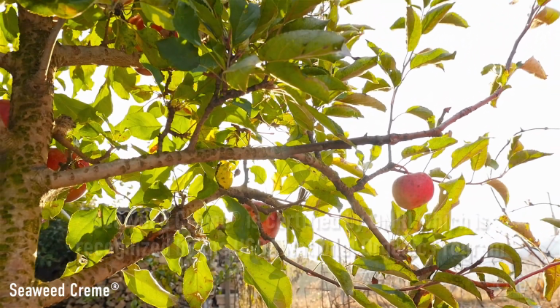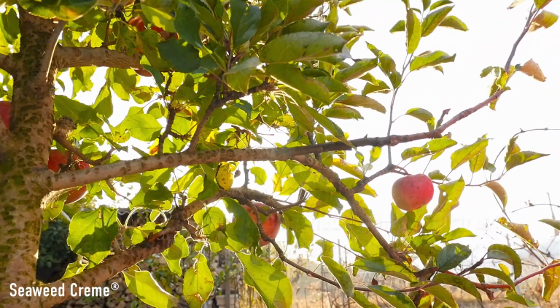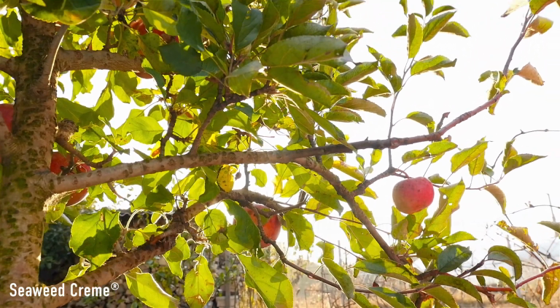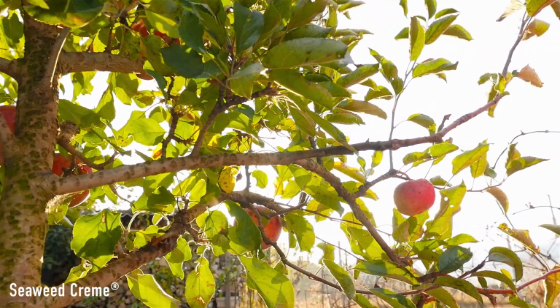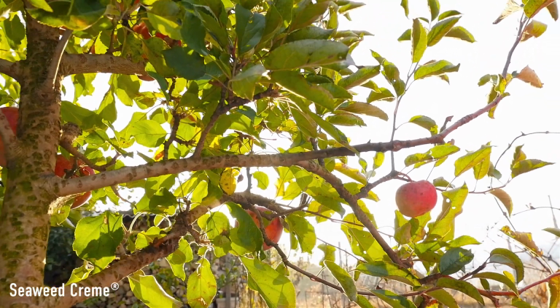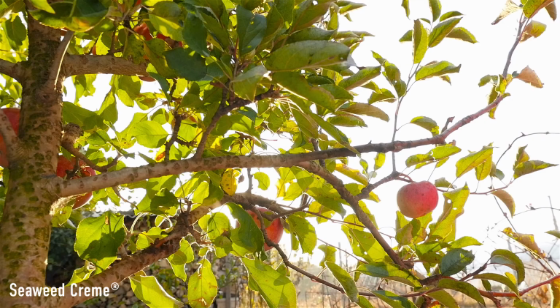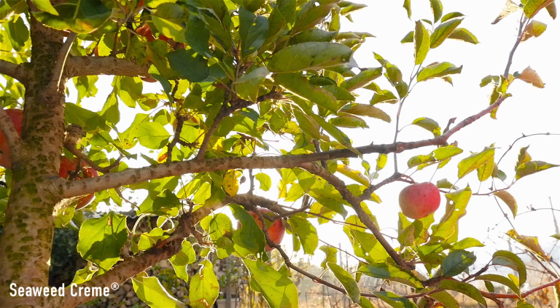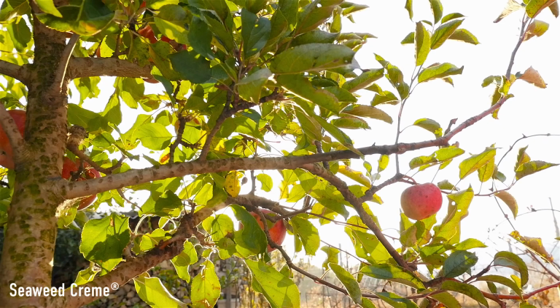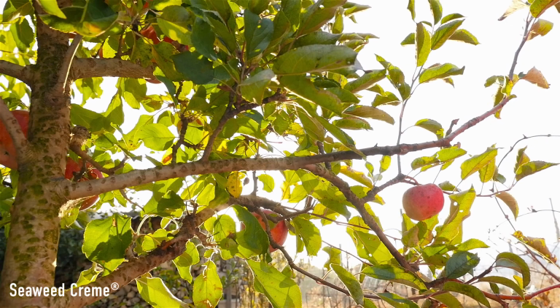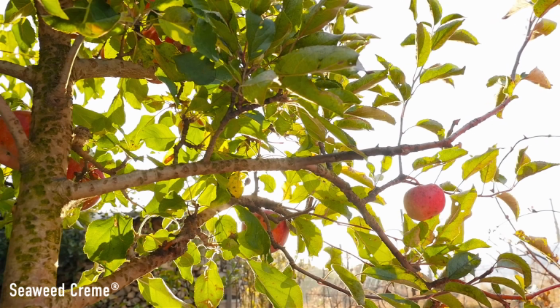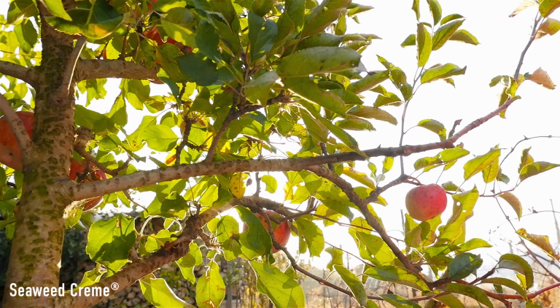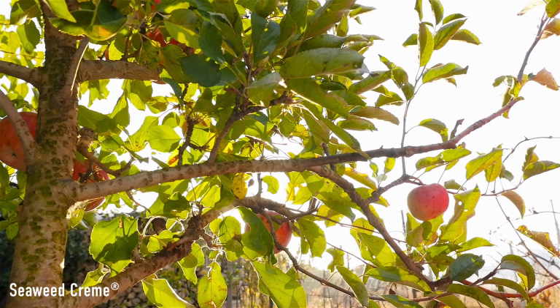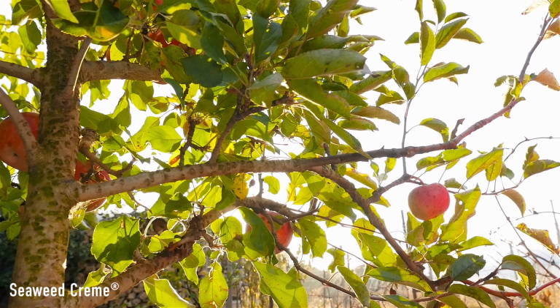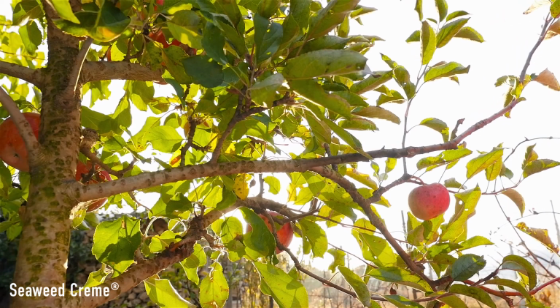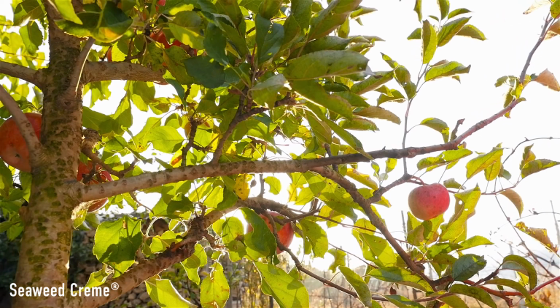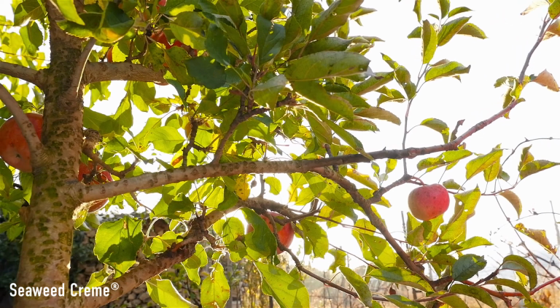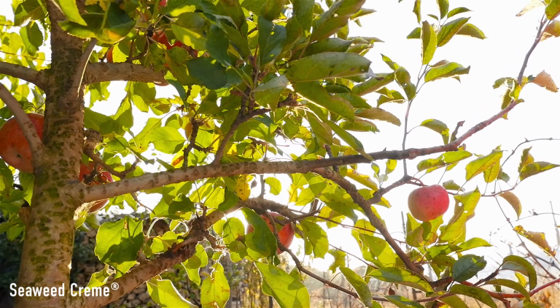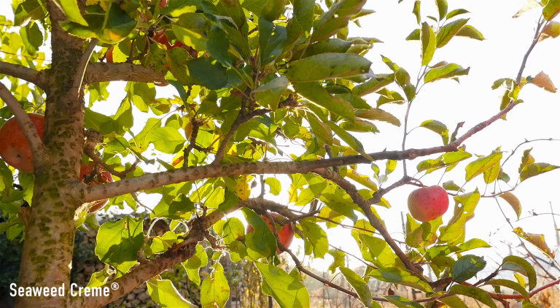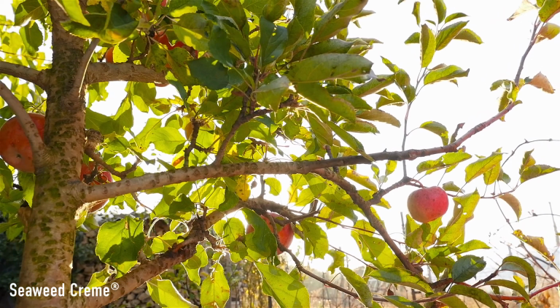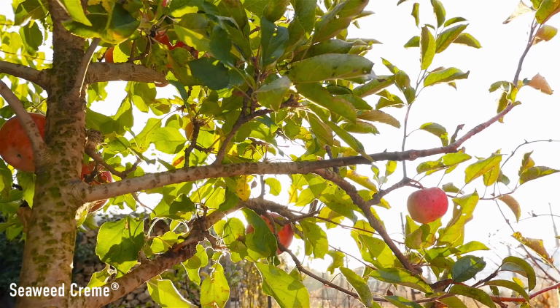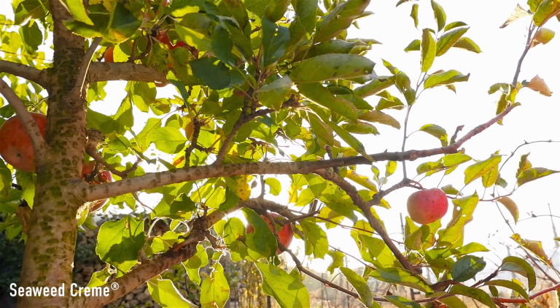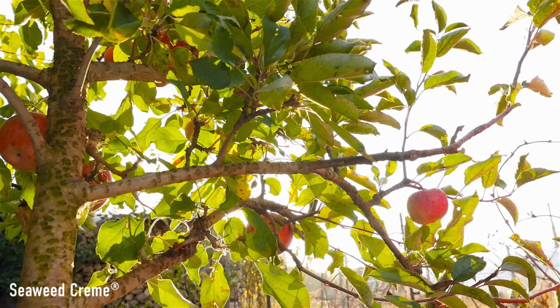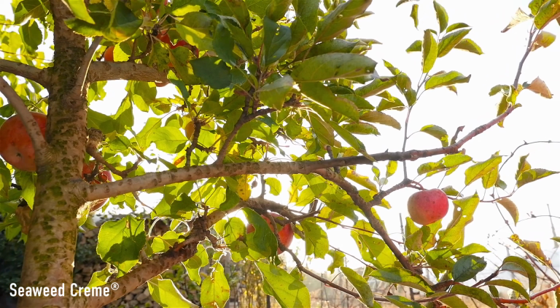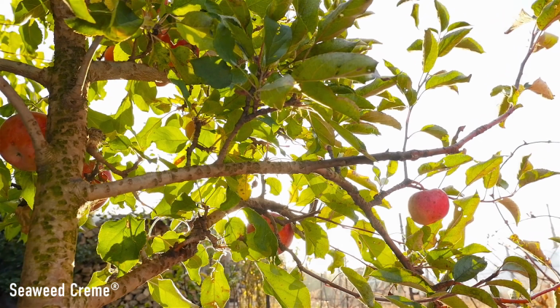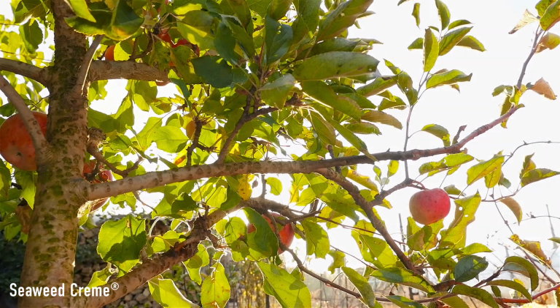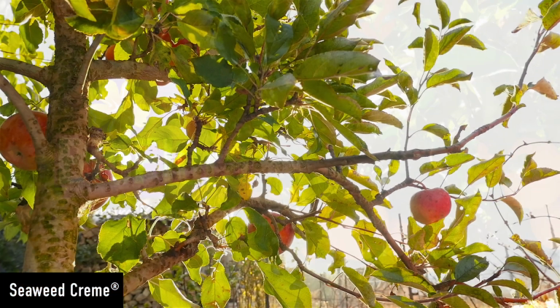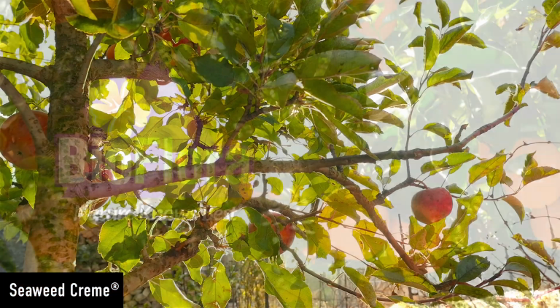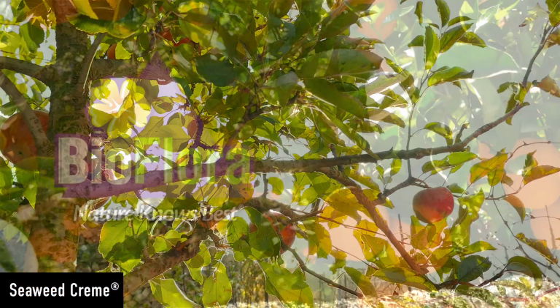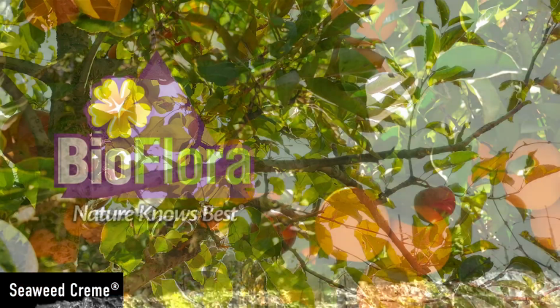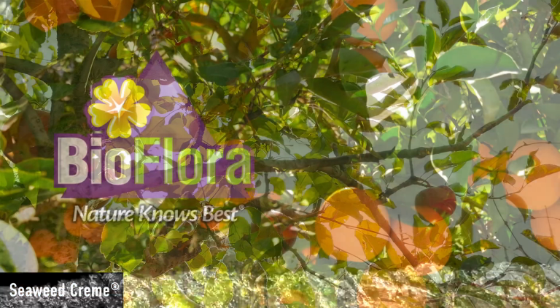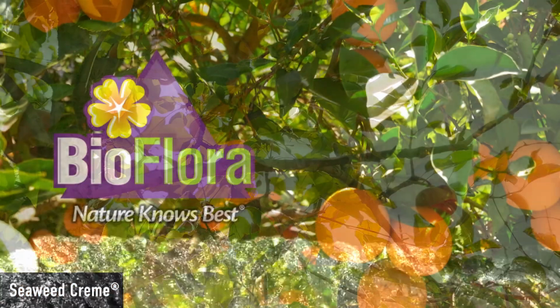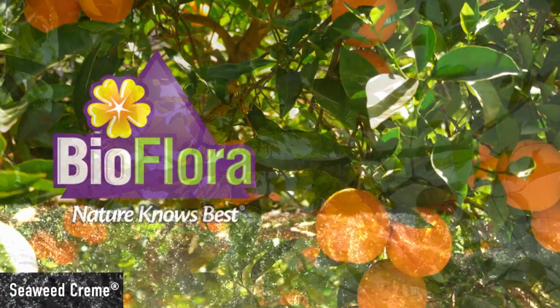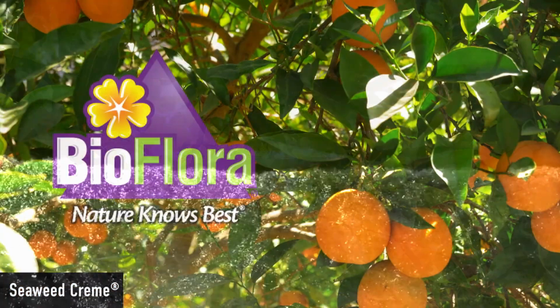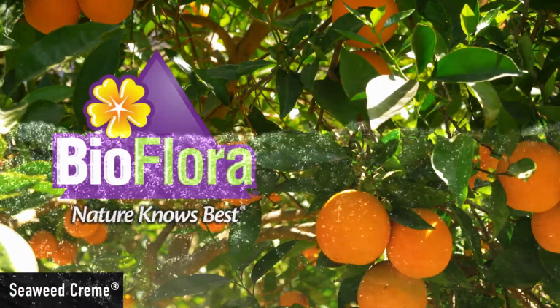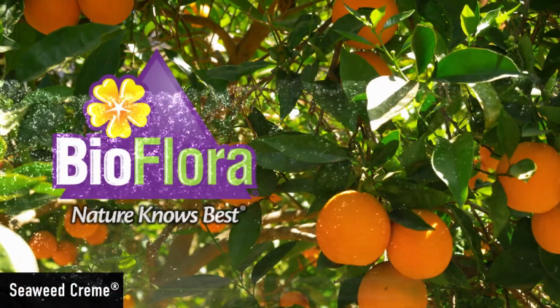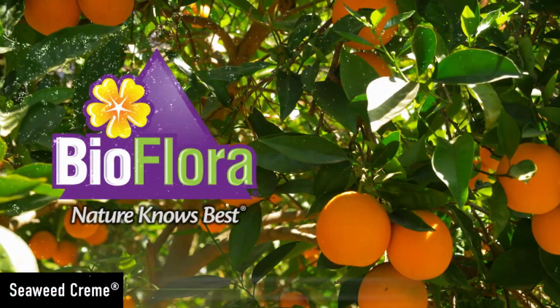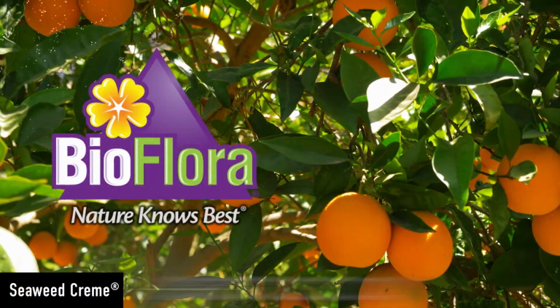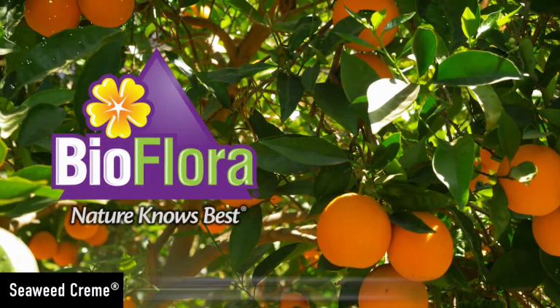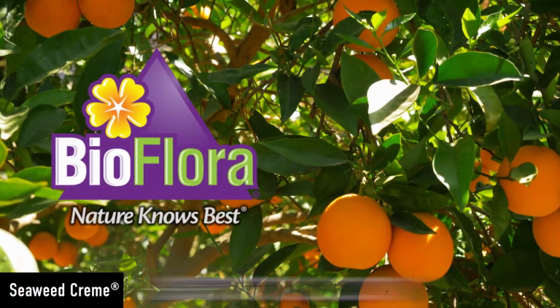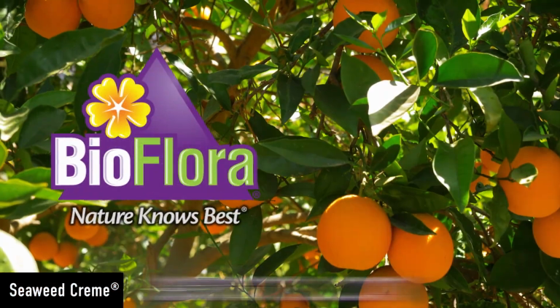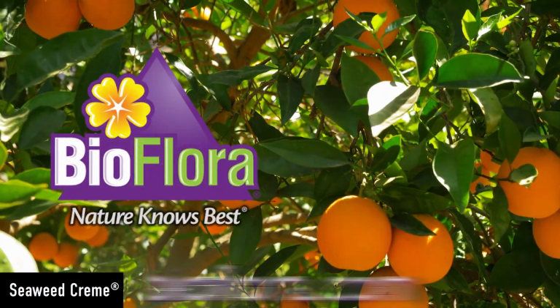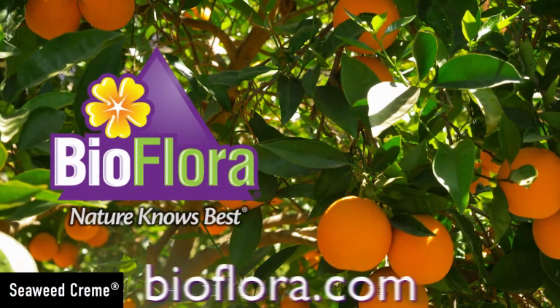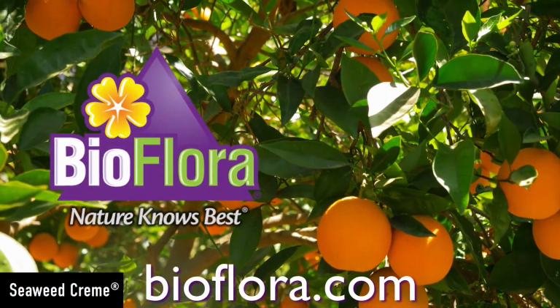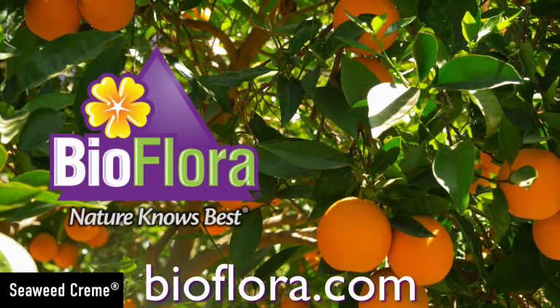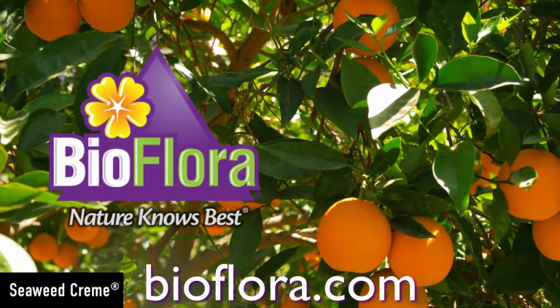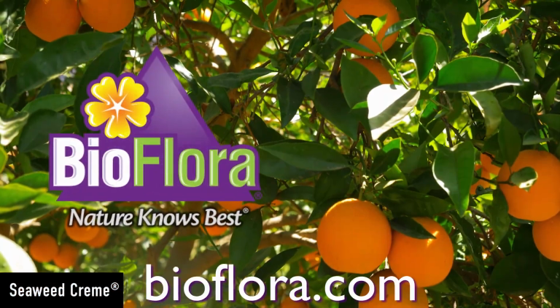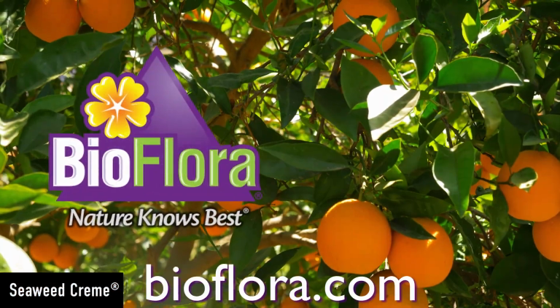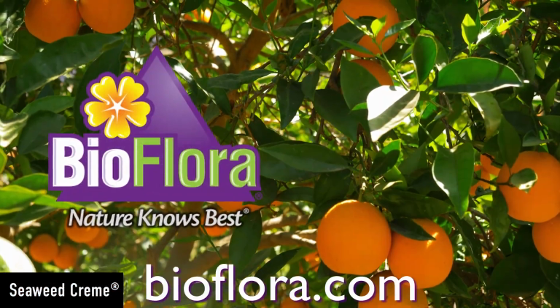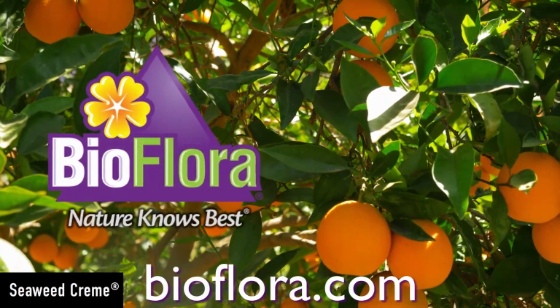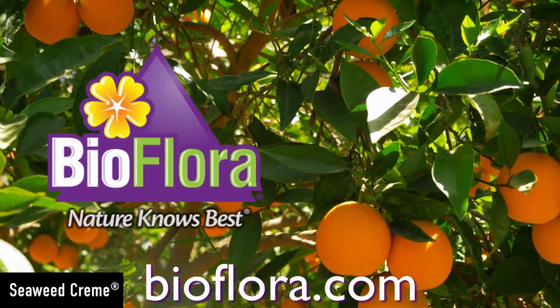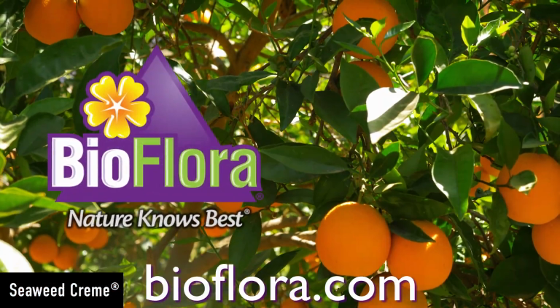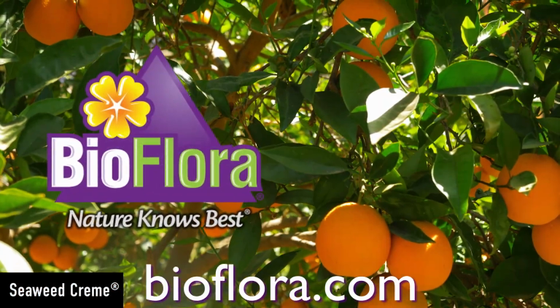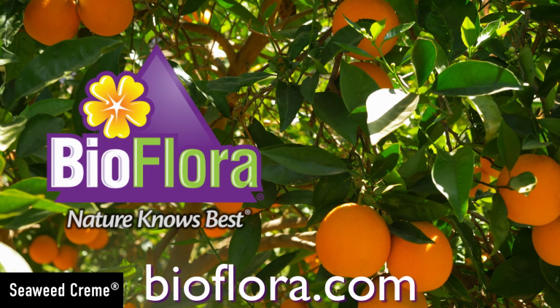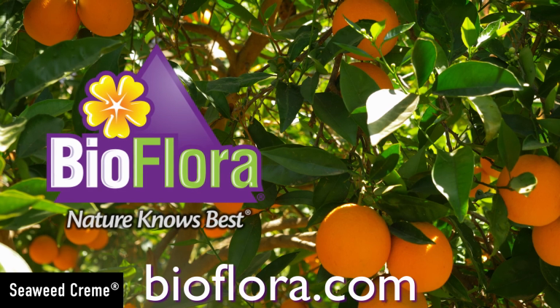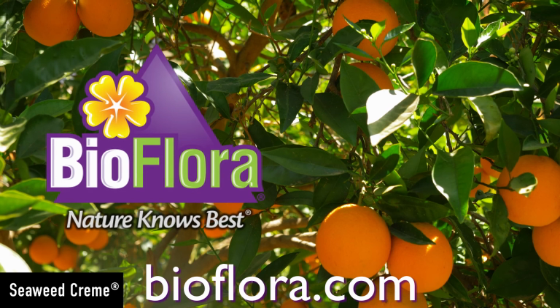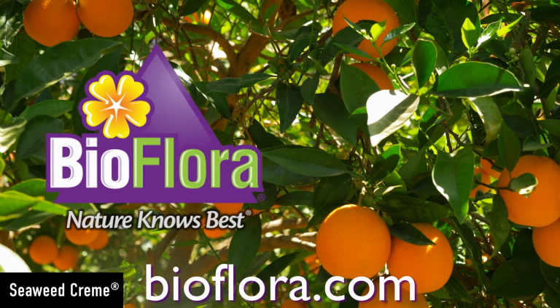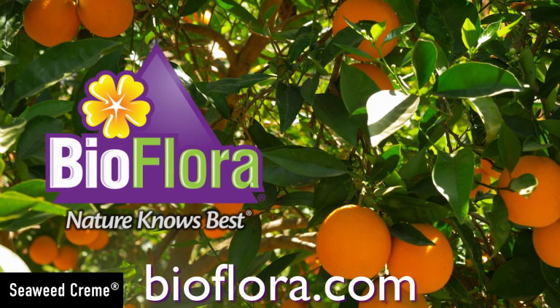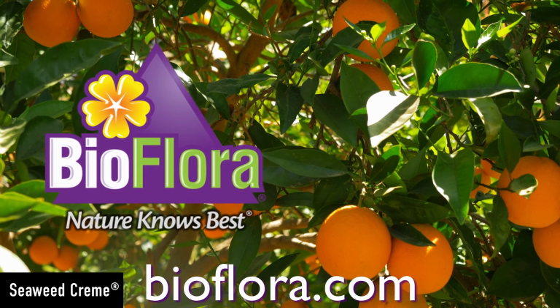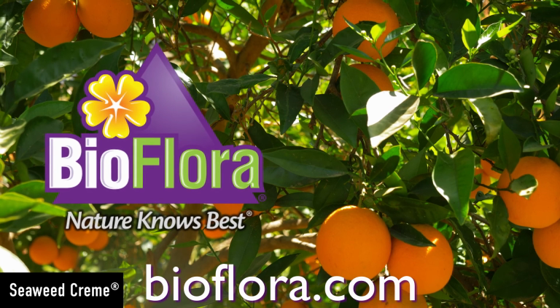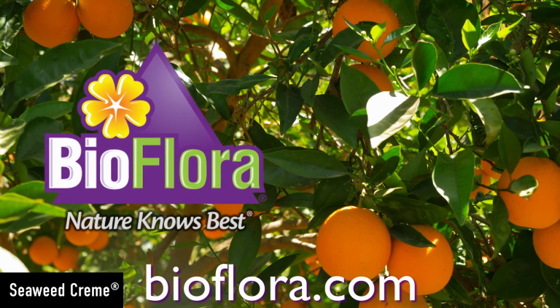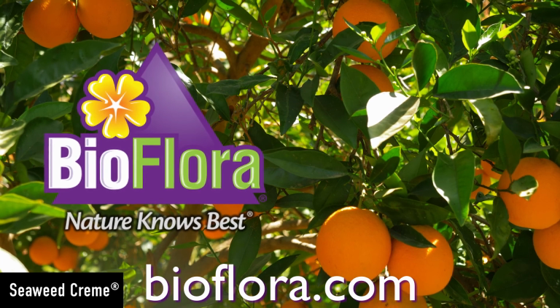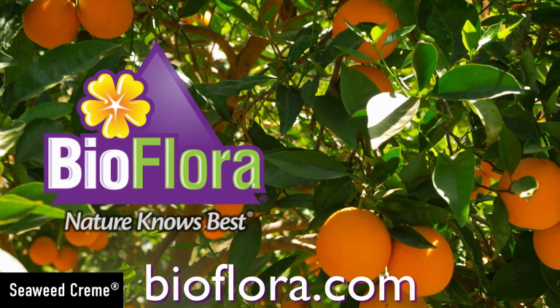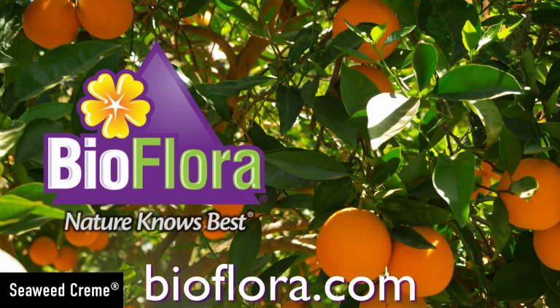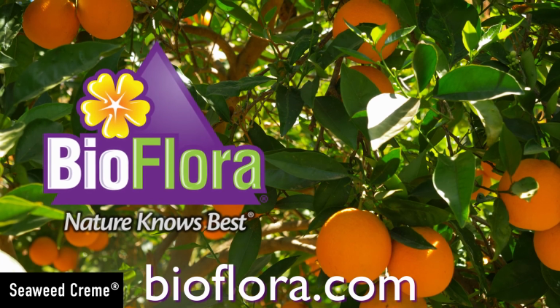Contact us for a nutritional plant program using seaweed cream, or learn more at bioflora.com.